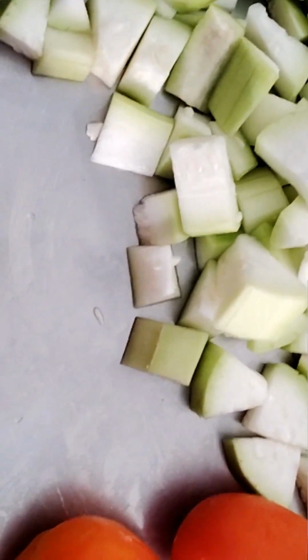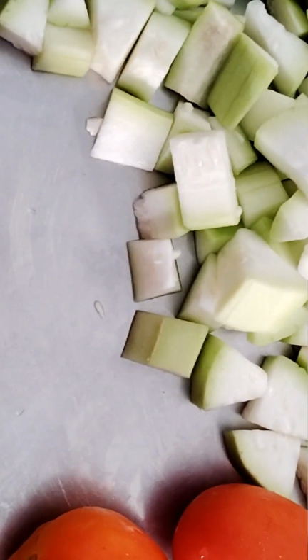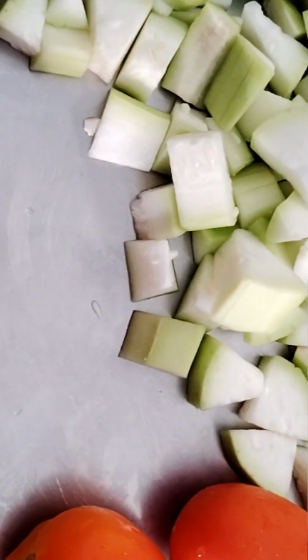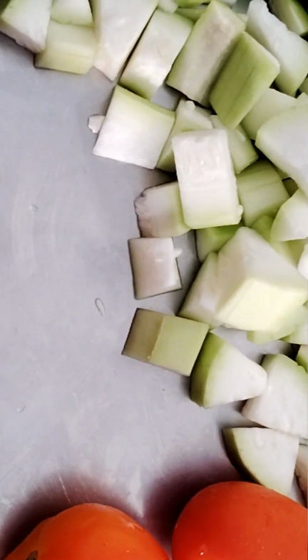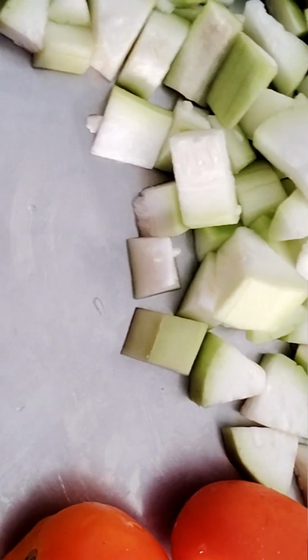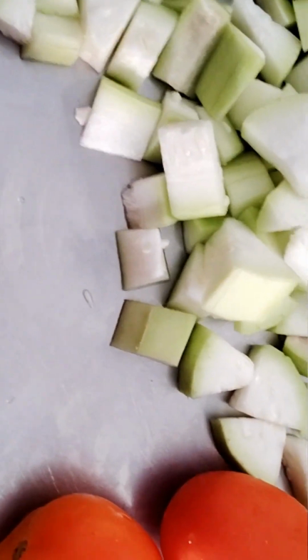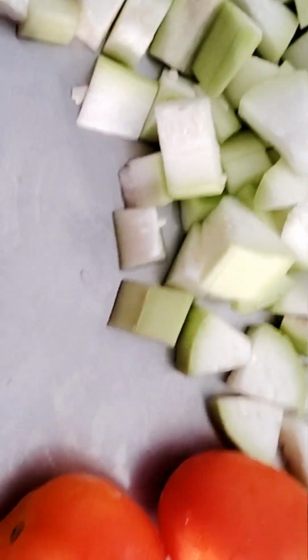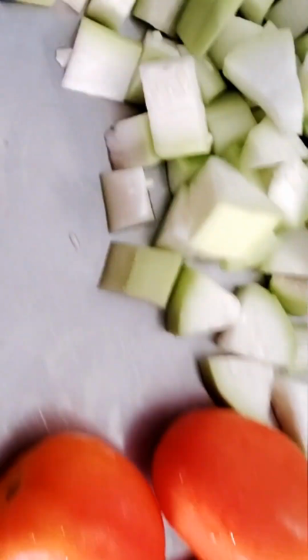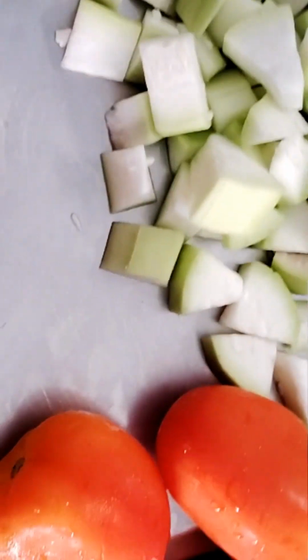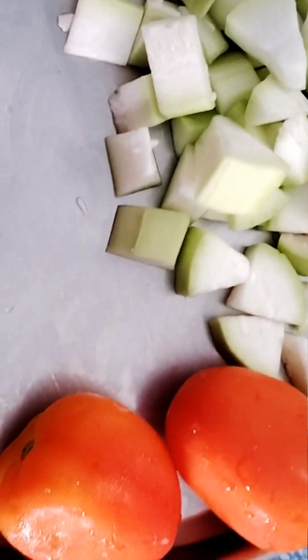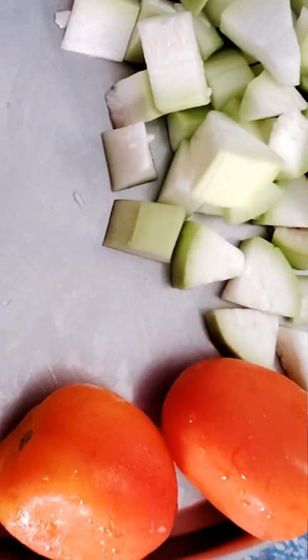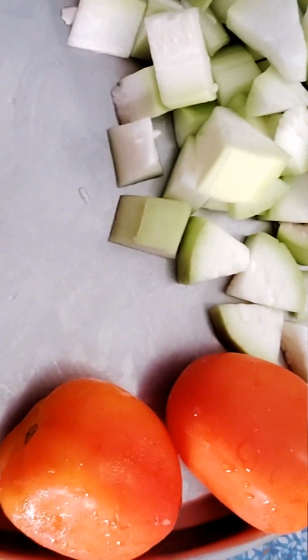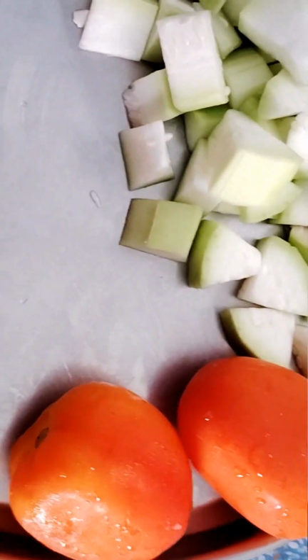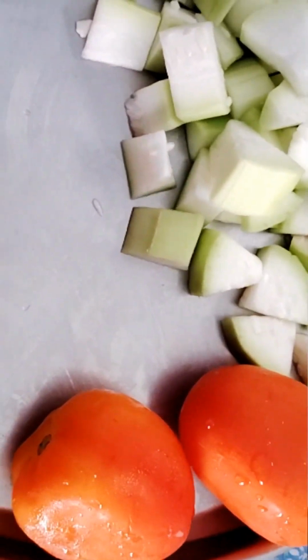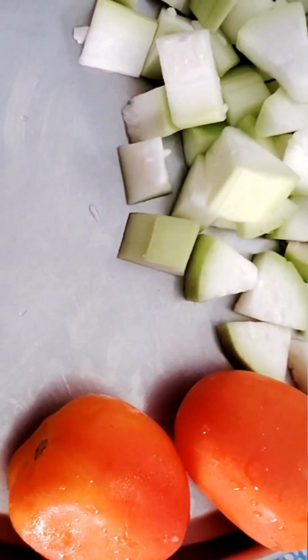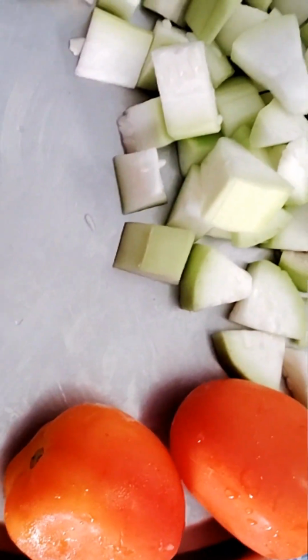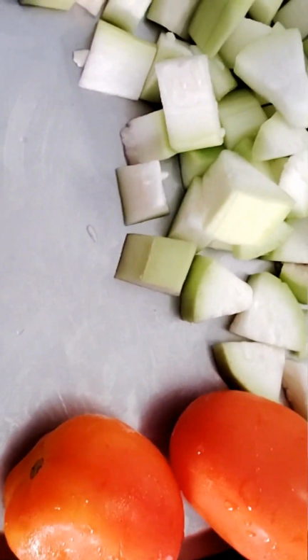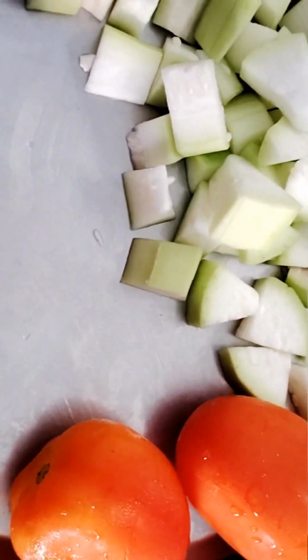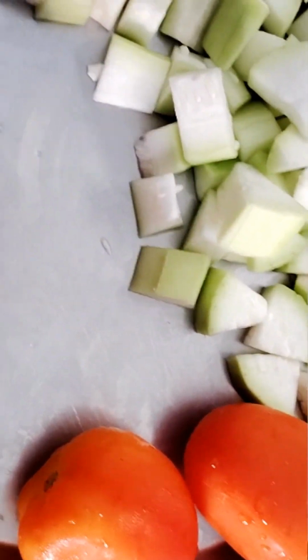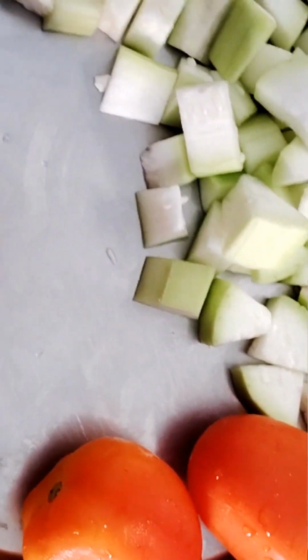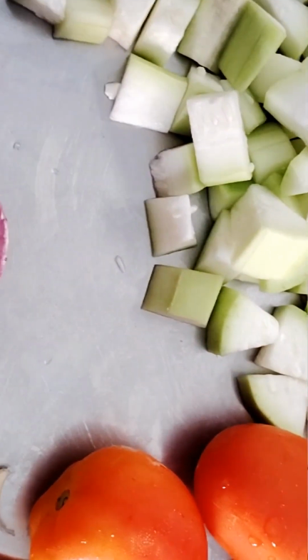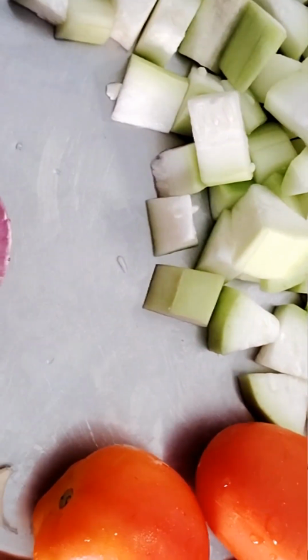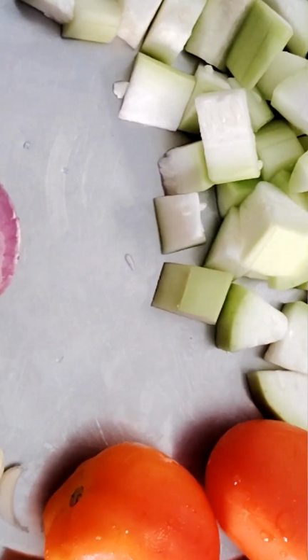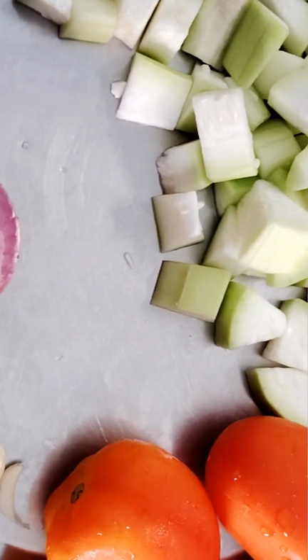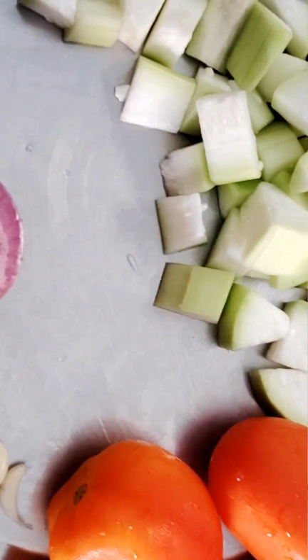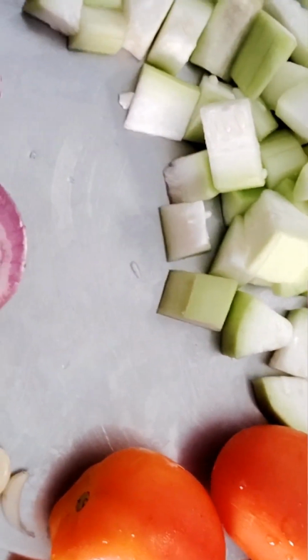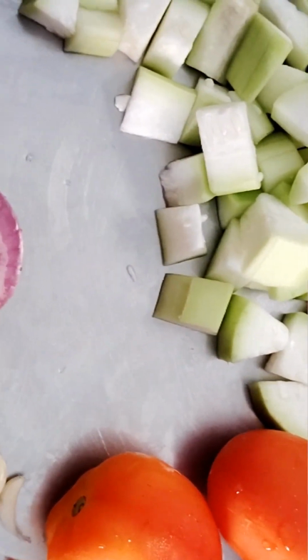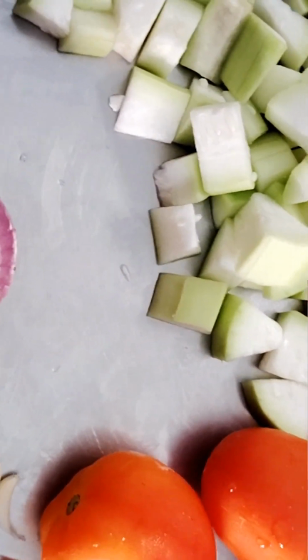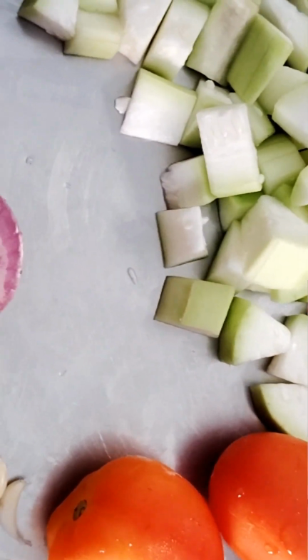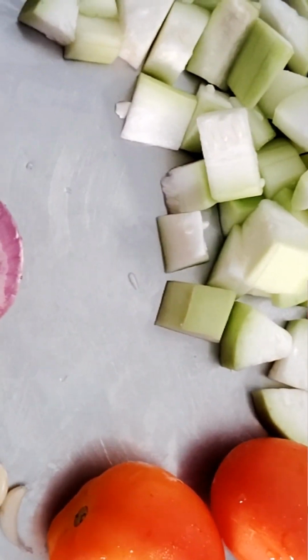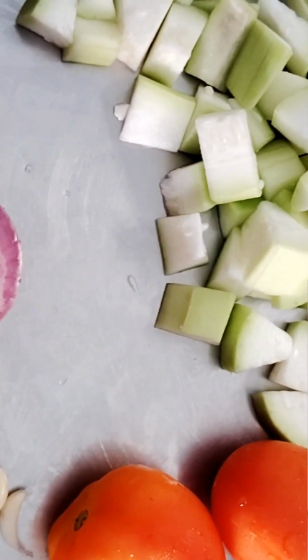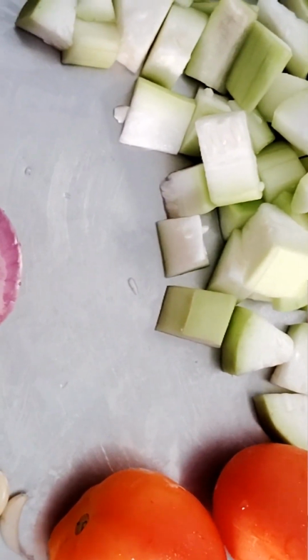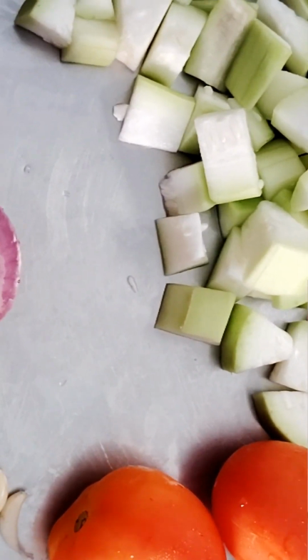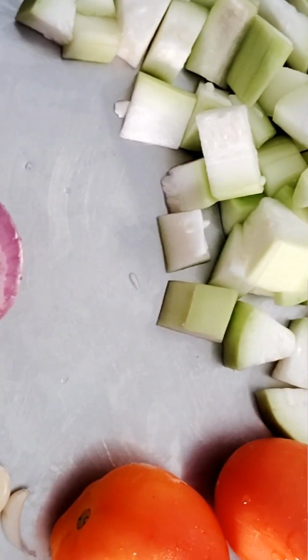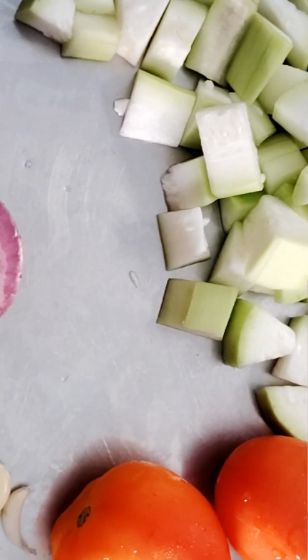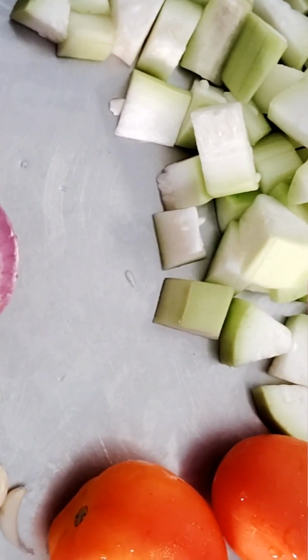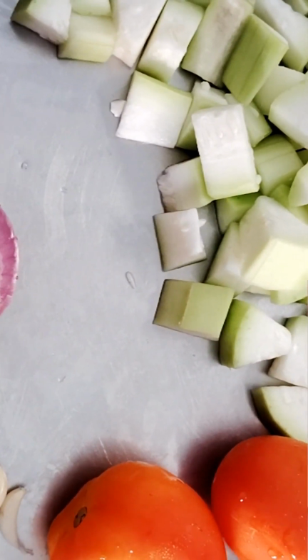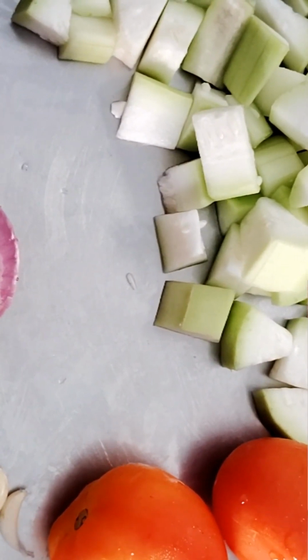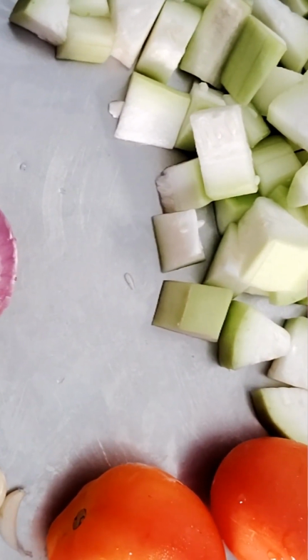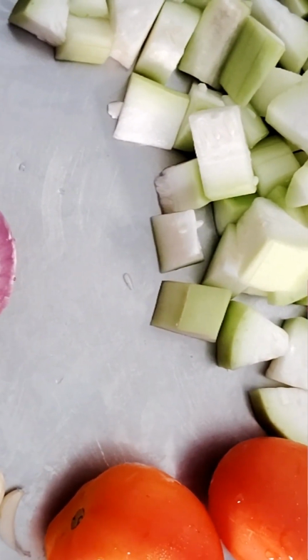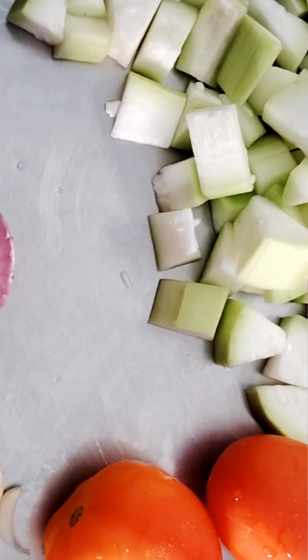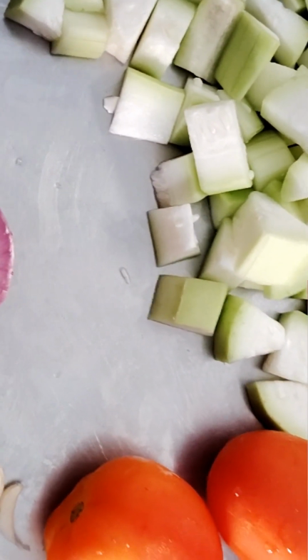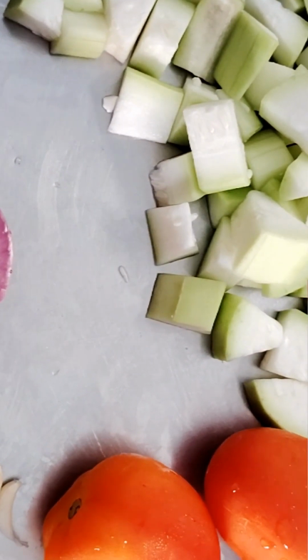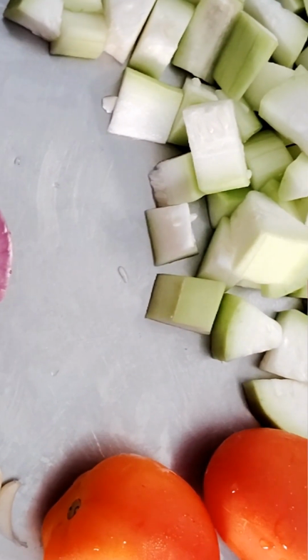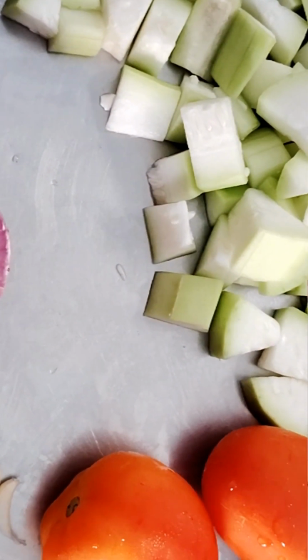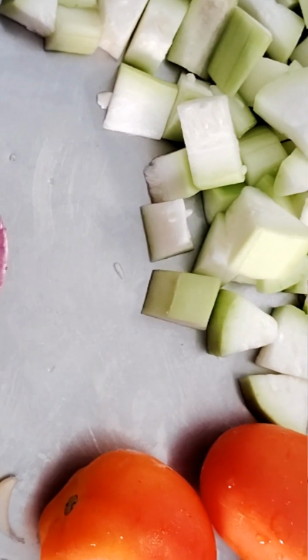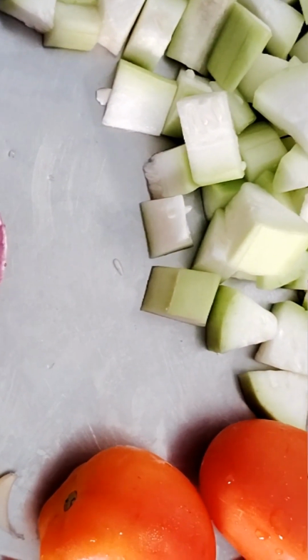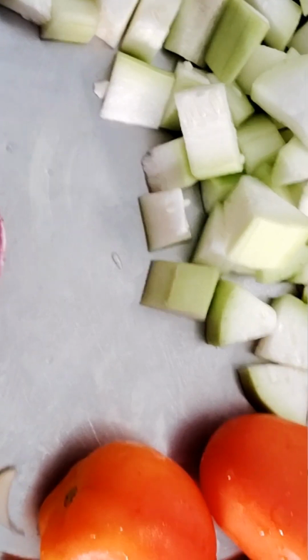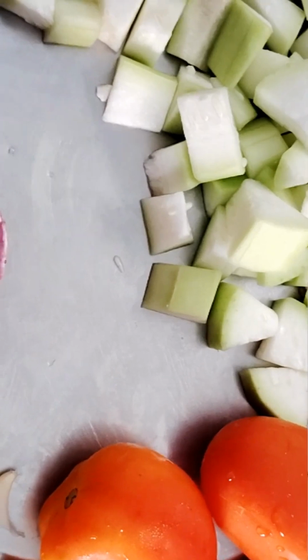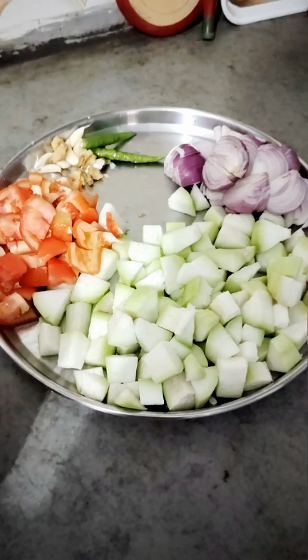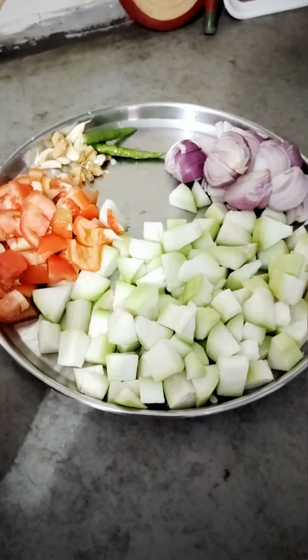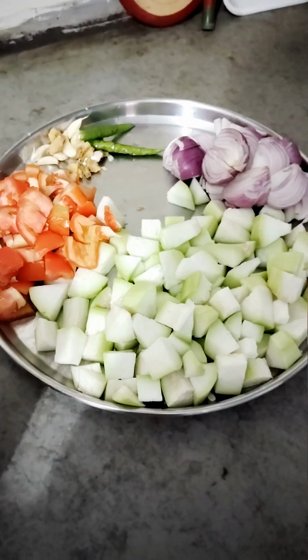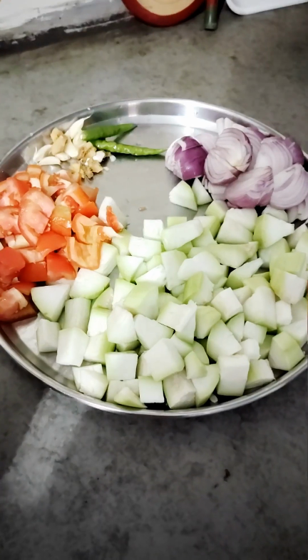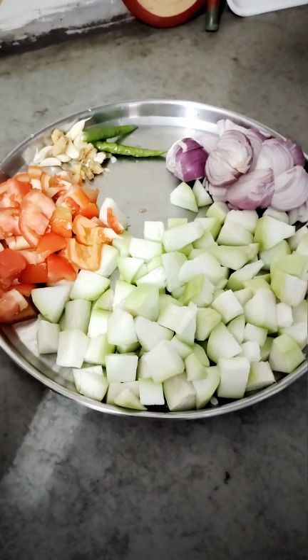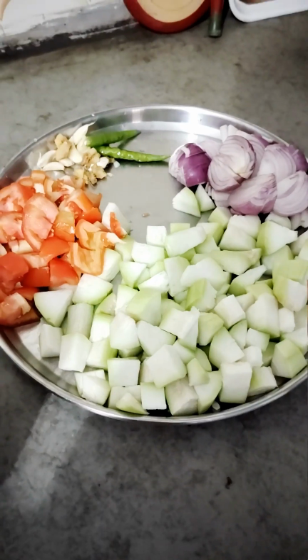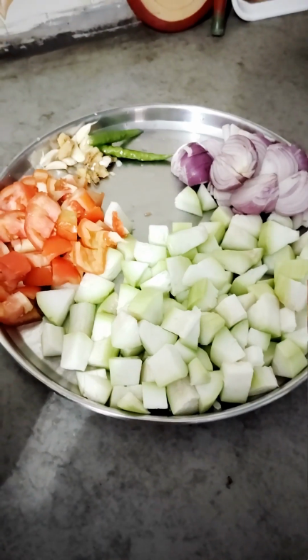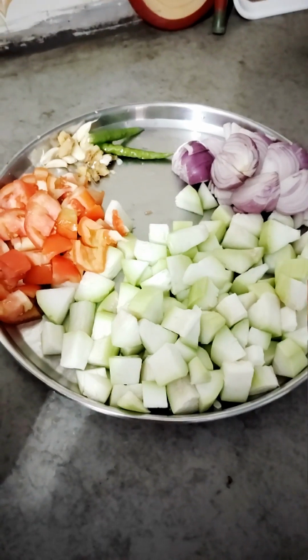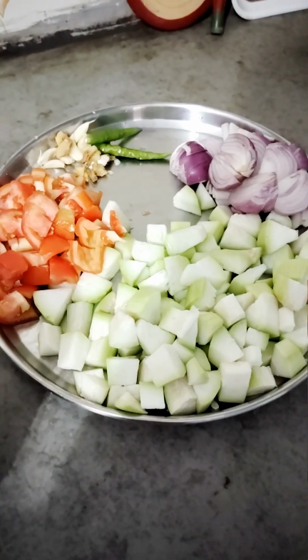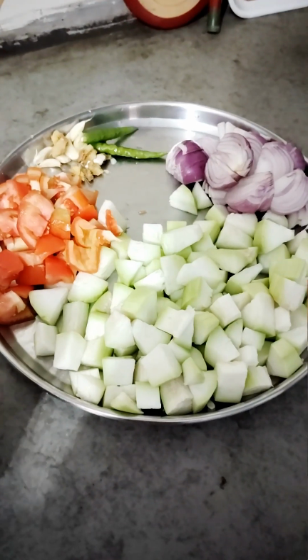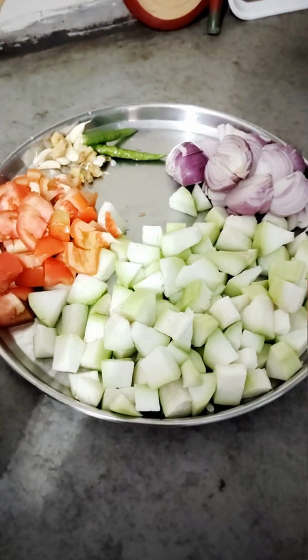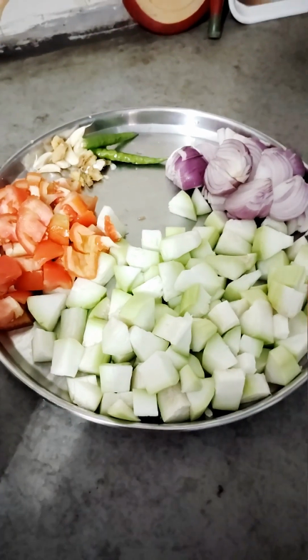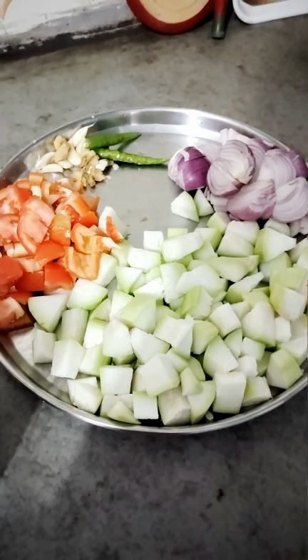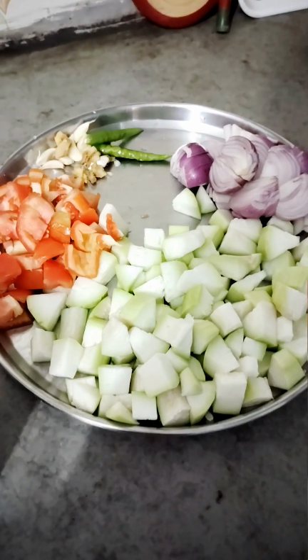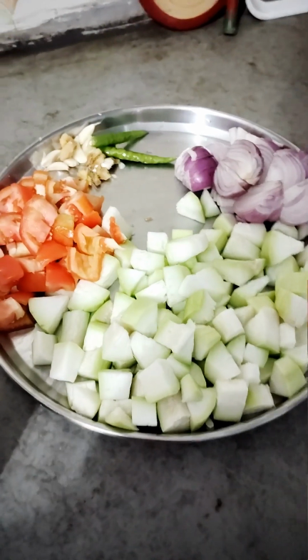Now we will cut the tomato and the other ingredients as well. We have cut the tomato roughly too.